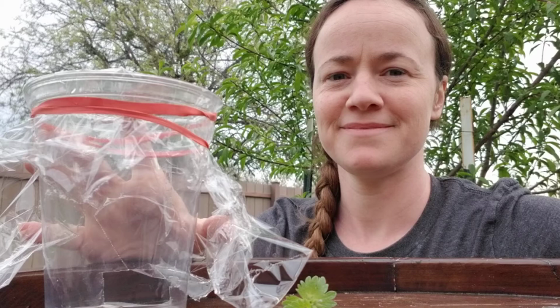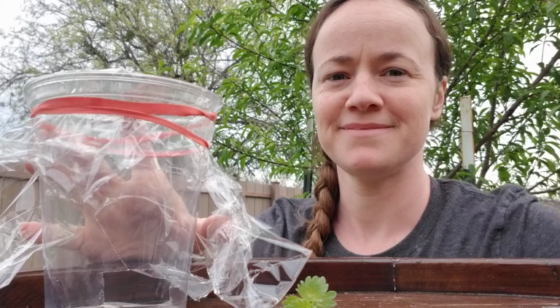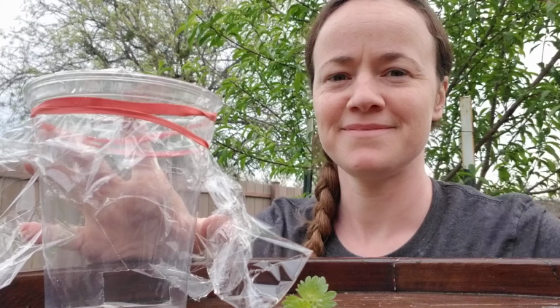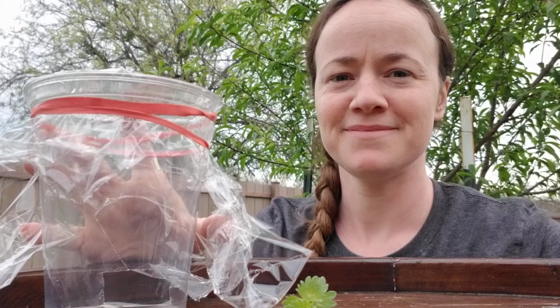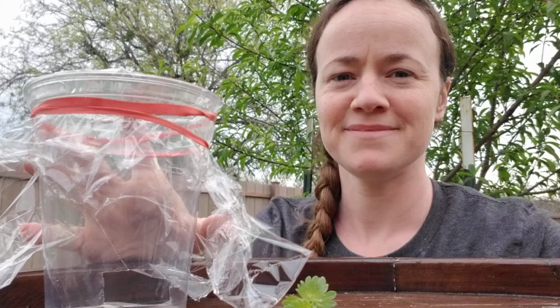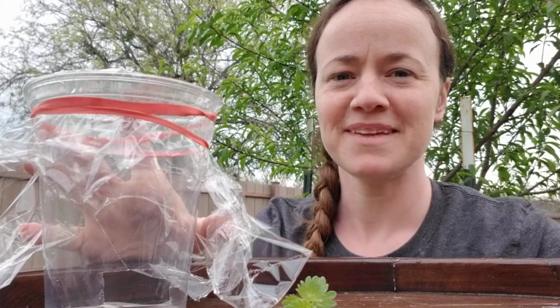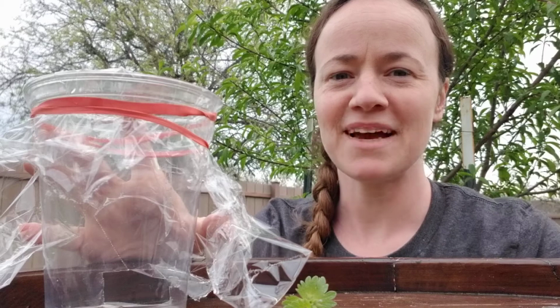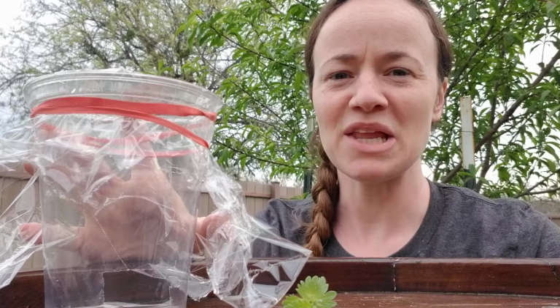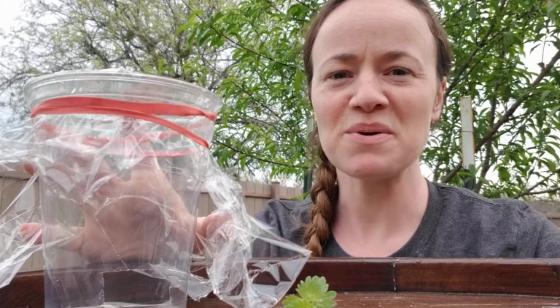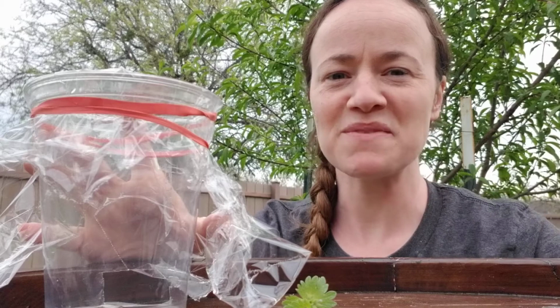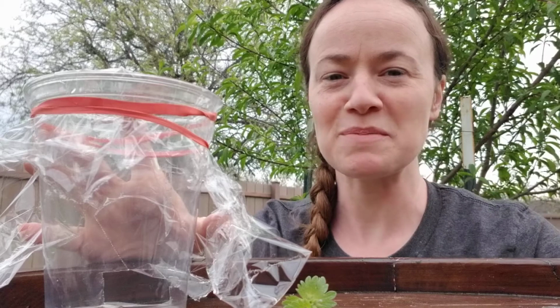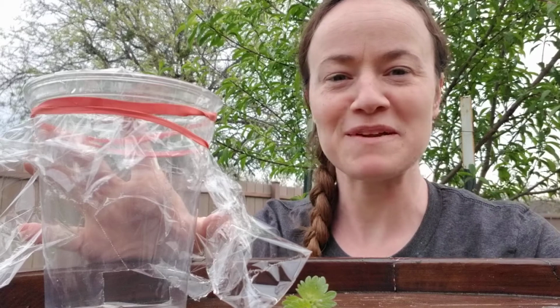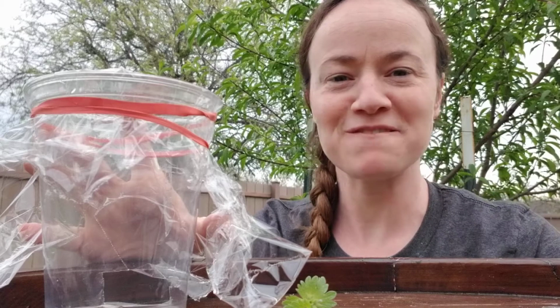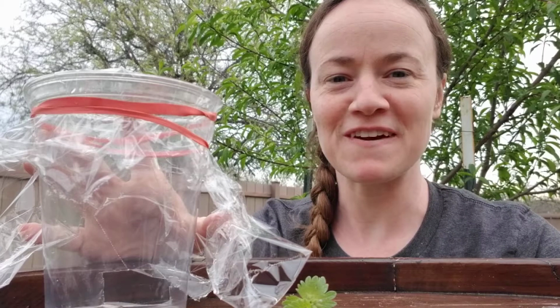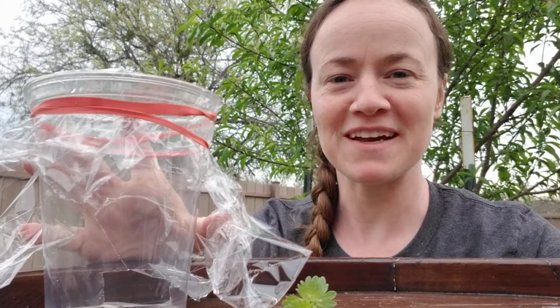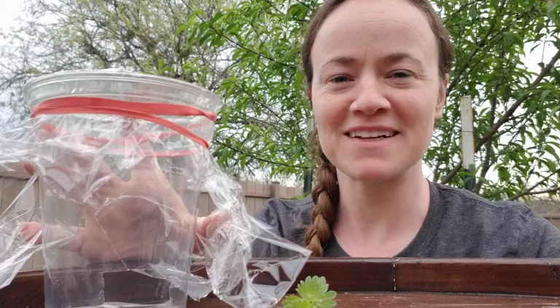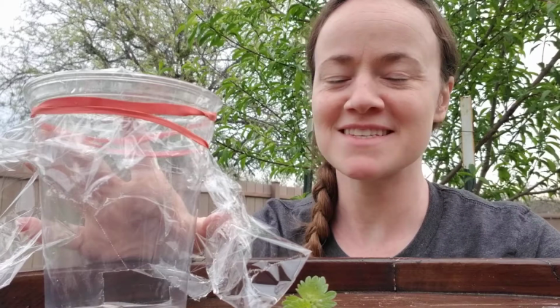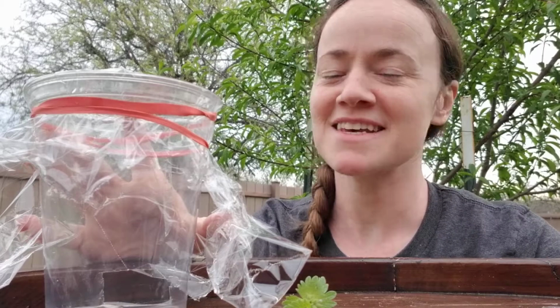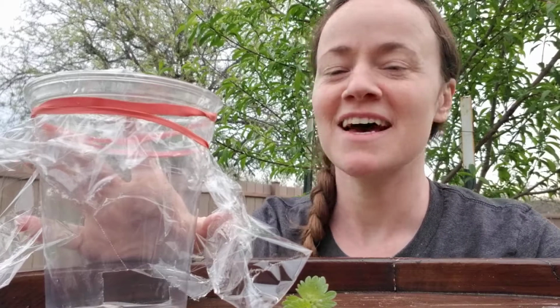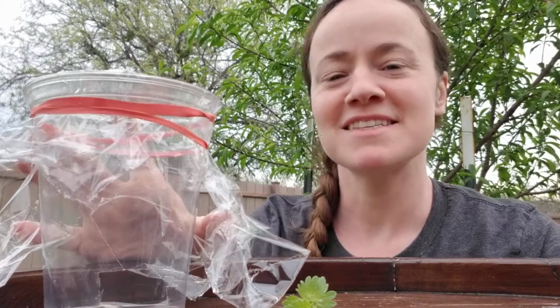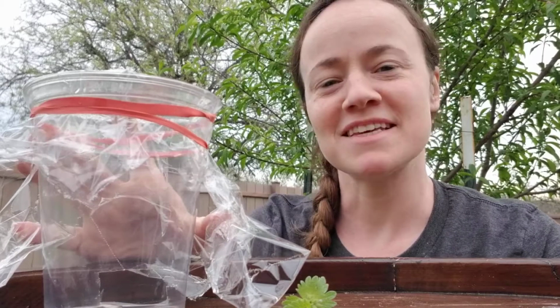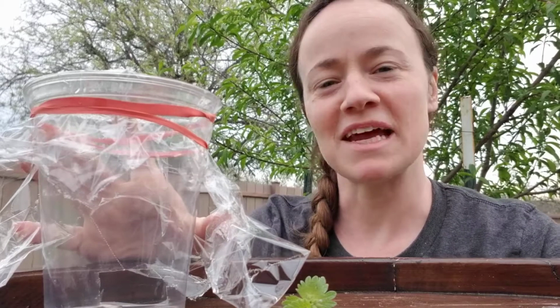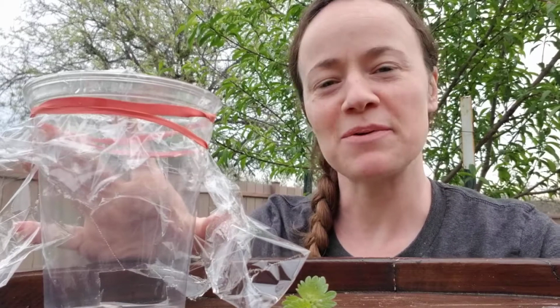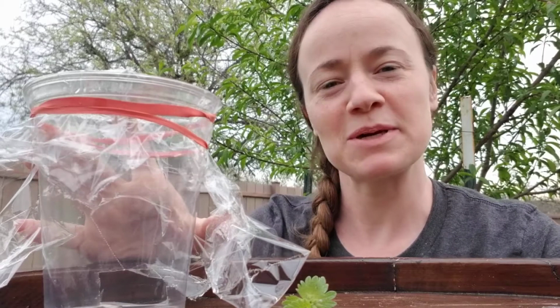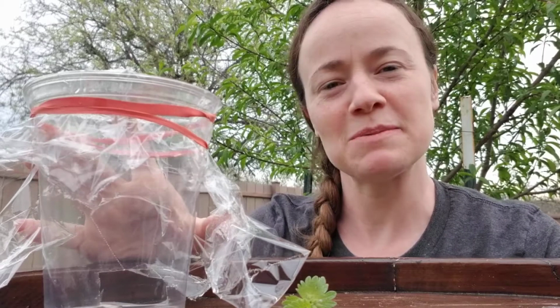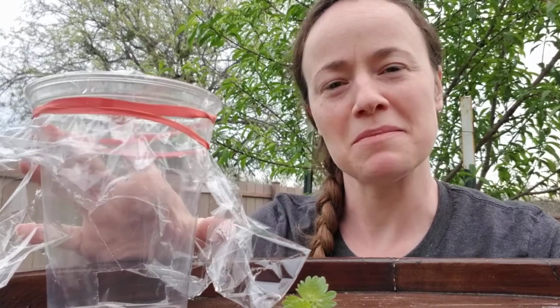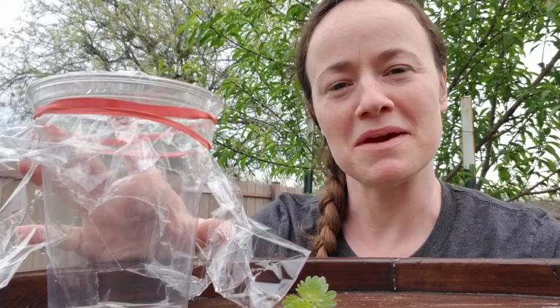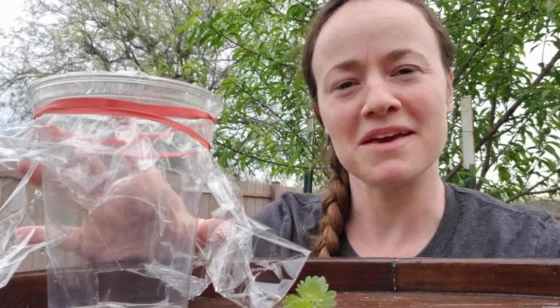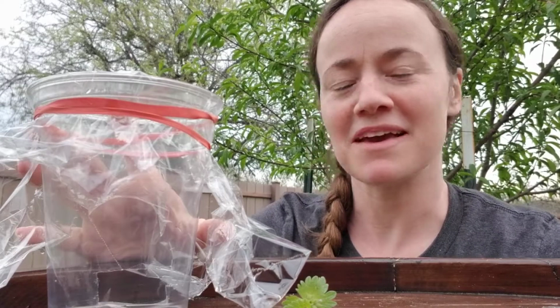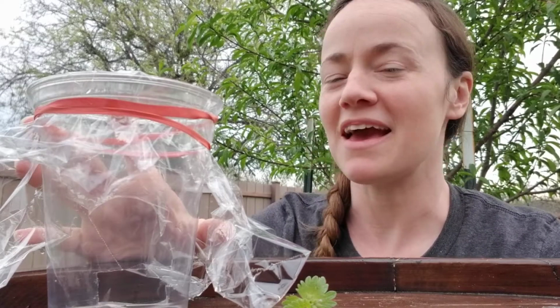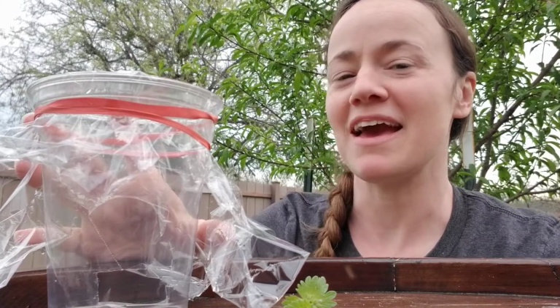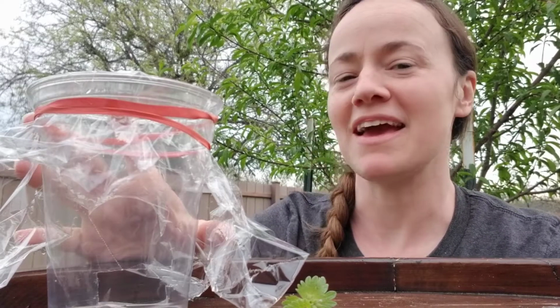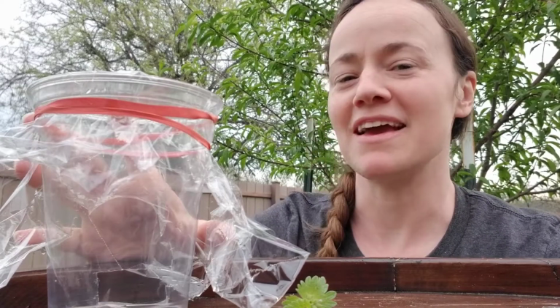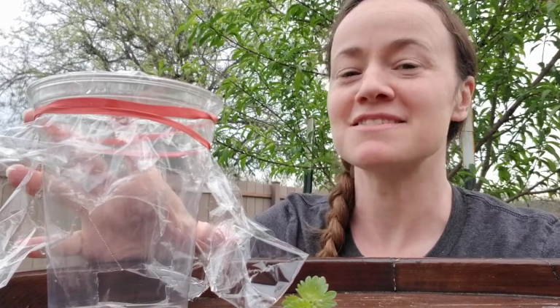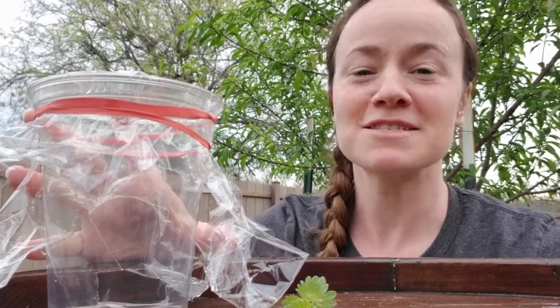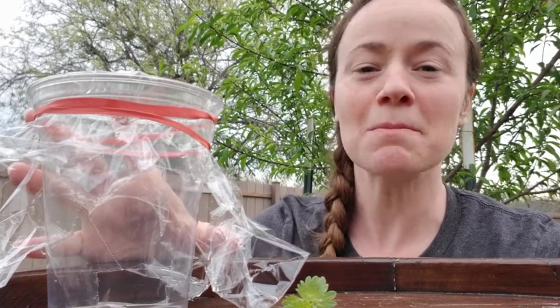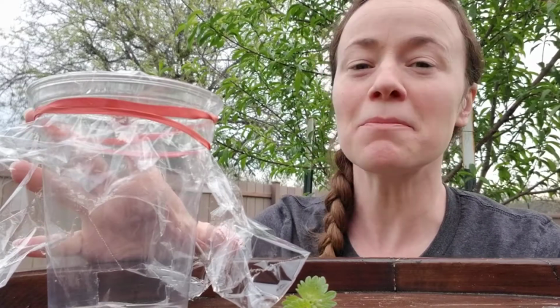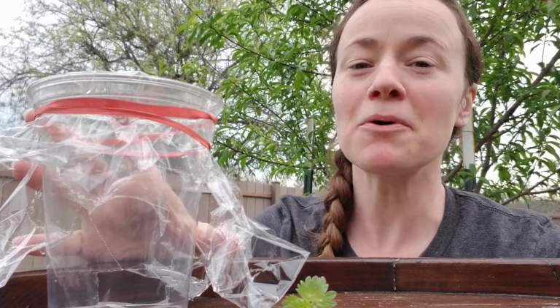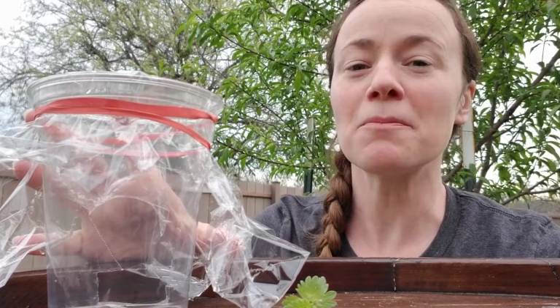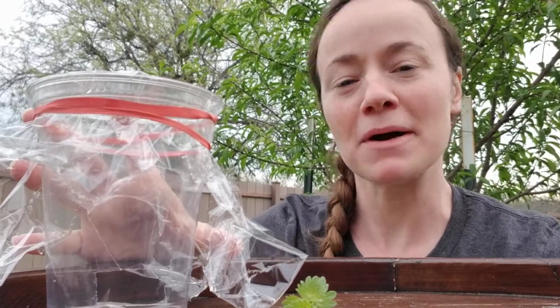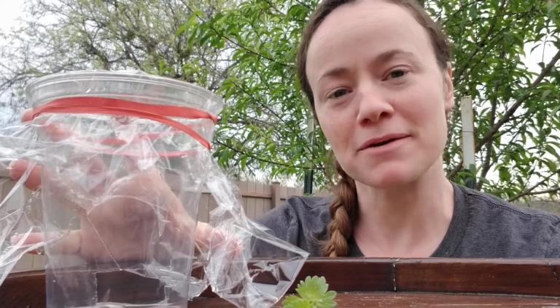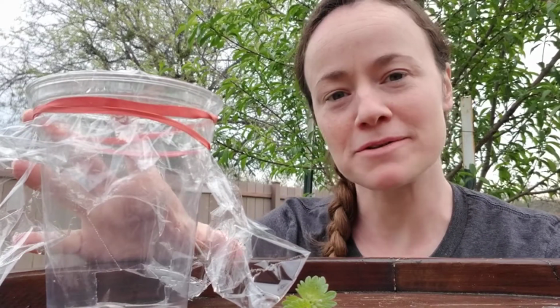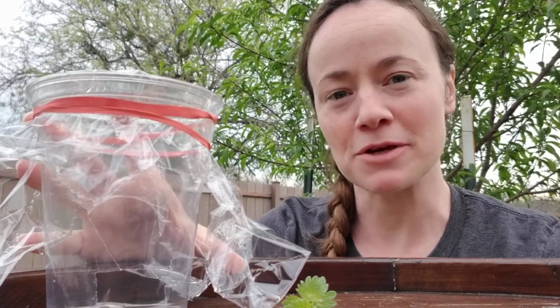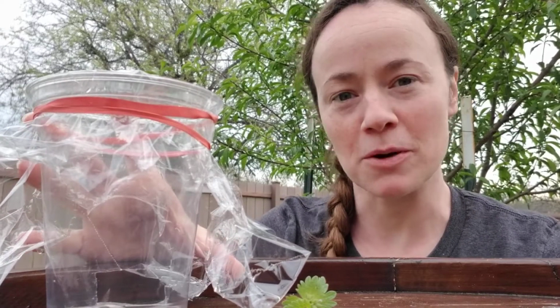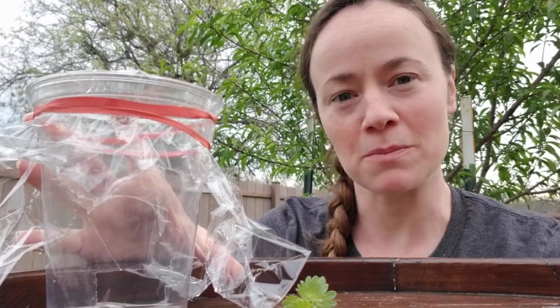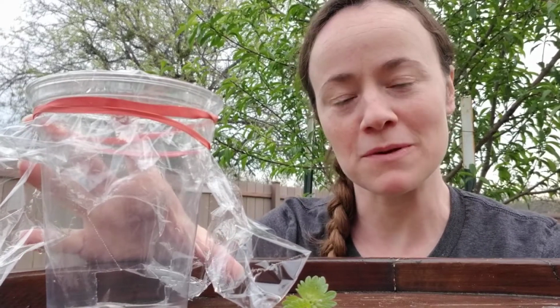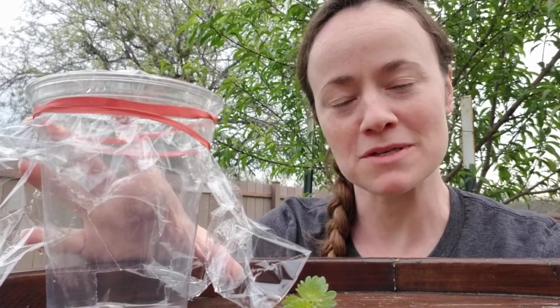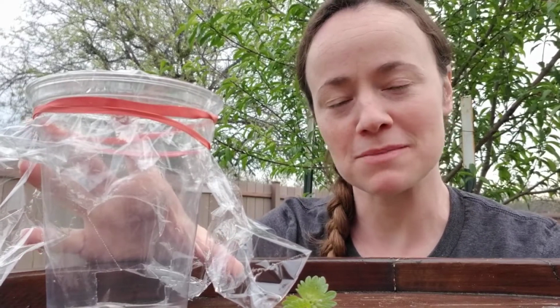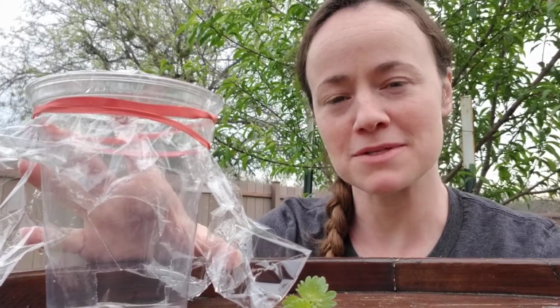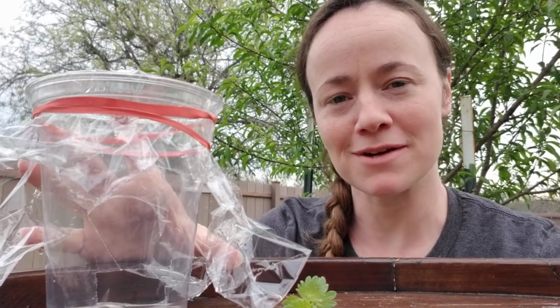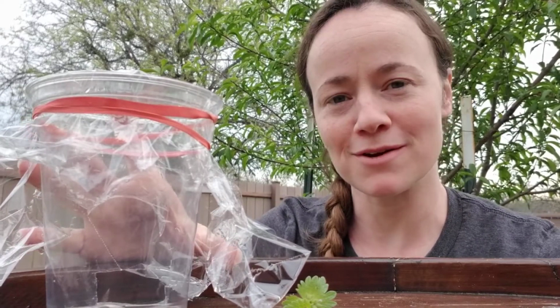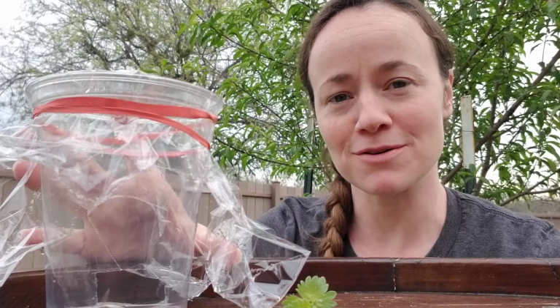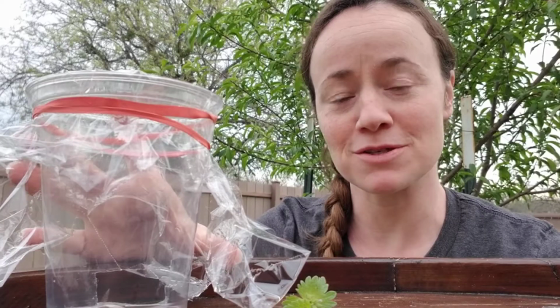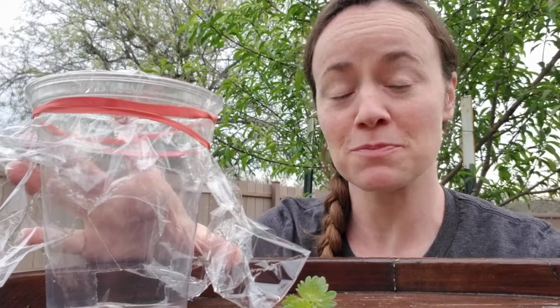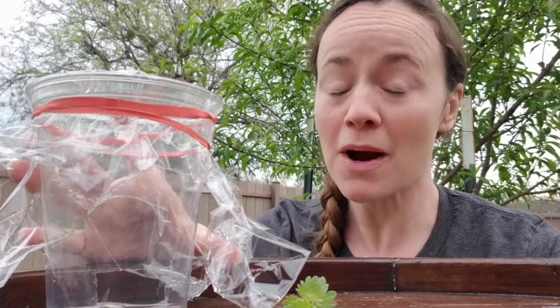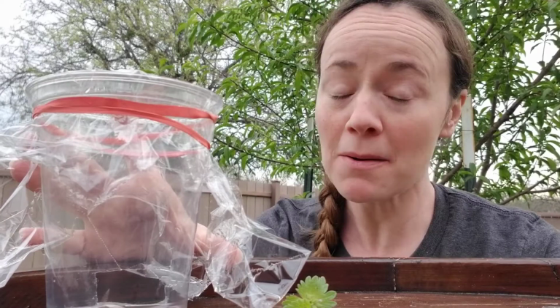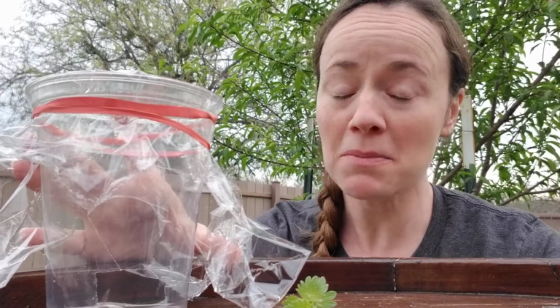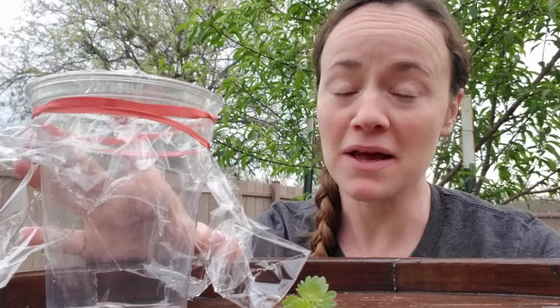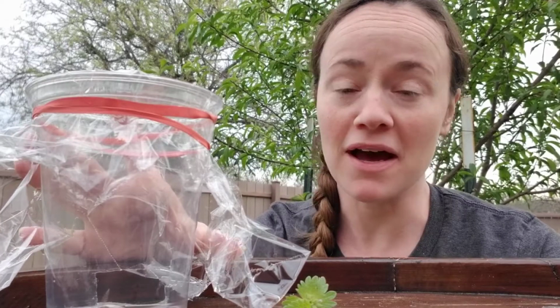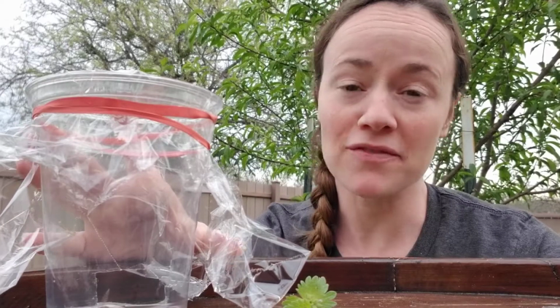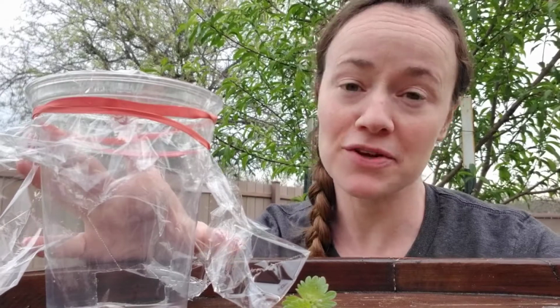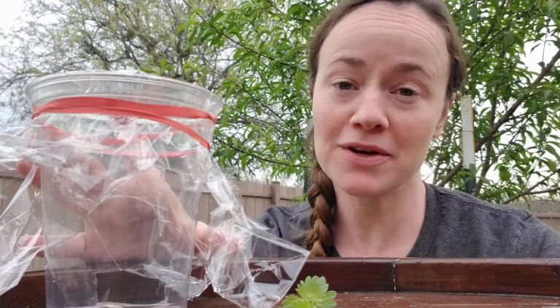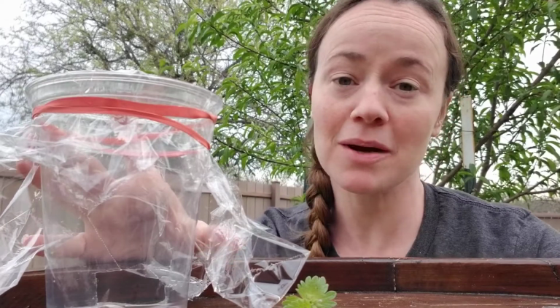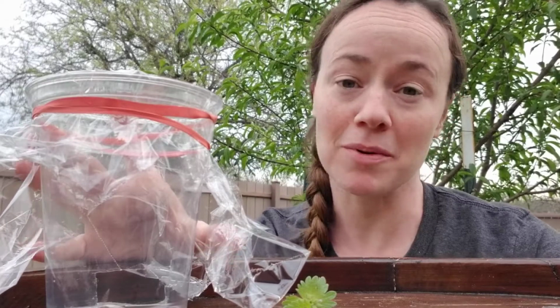Hello Riverbend fans! Today we're going to be making a simple microscope using materials you probably have in your cupboard.